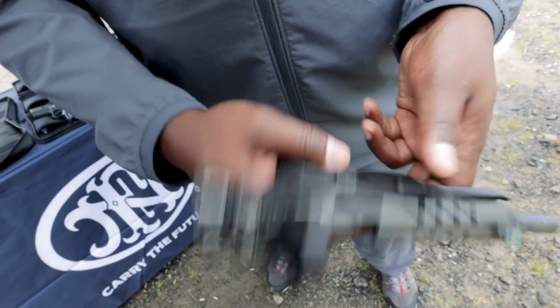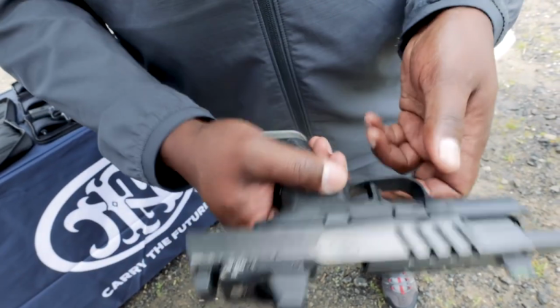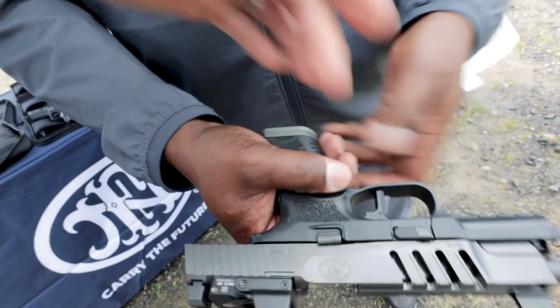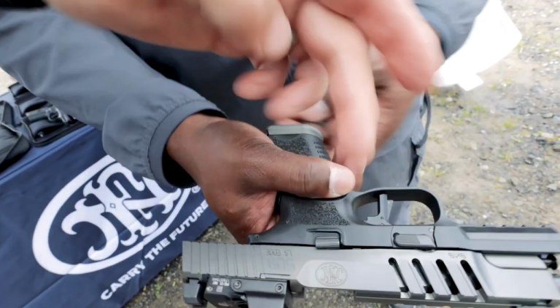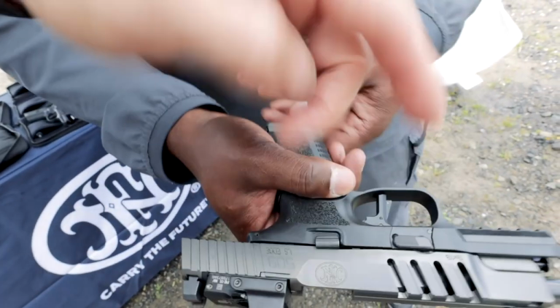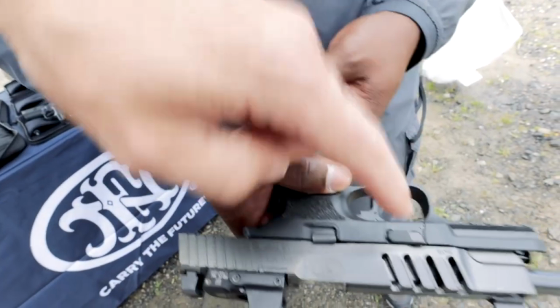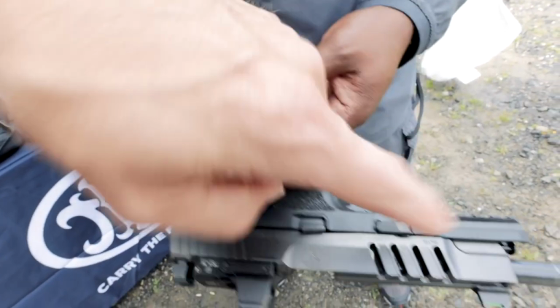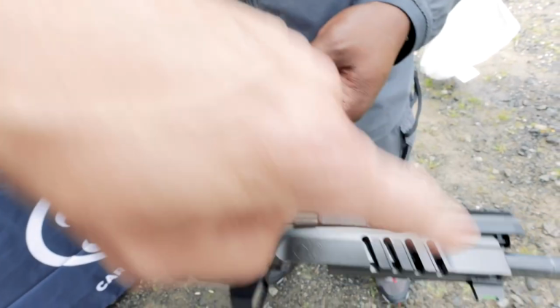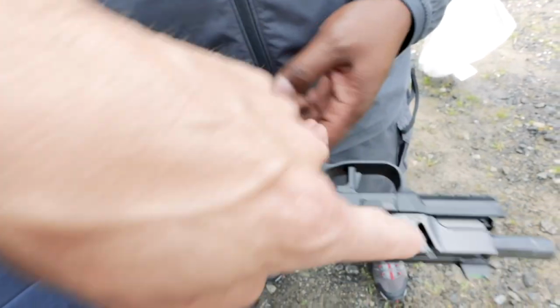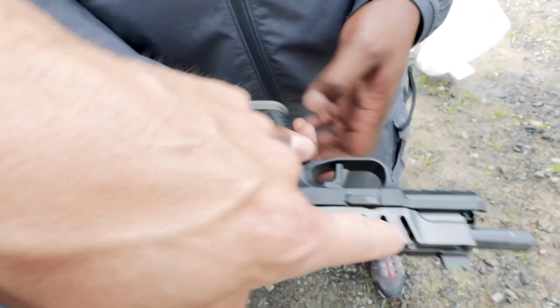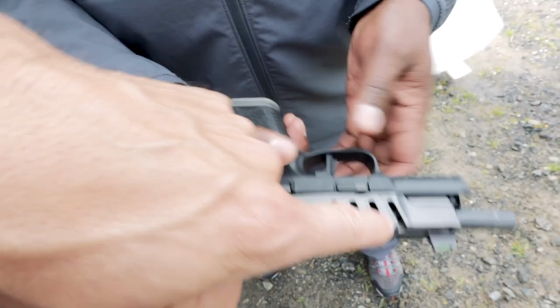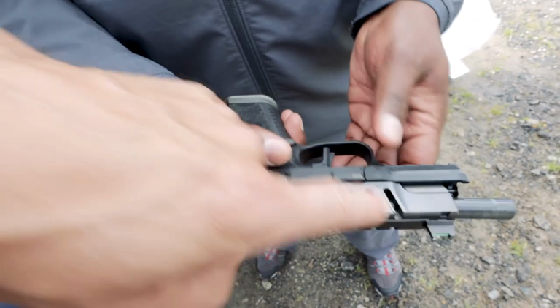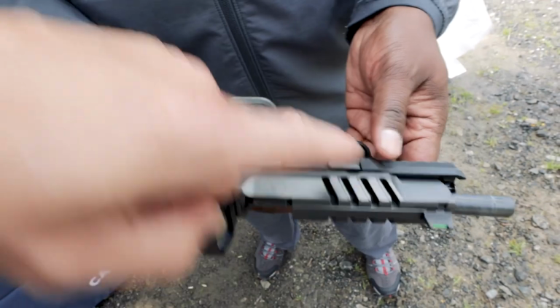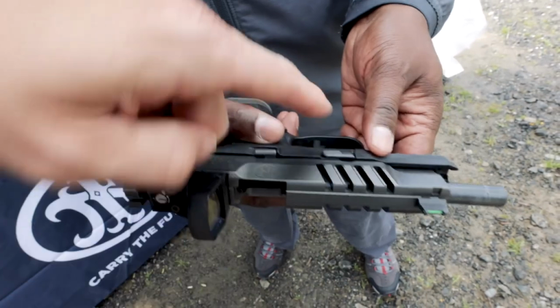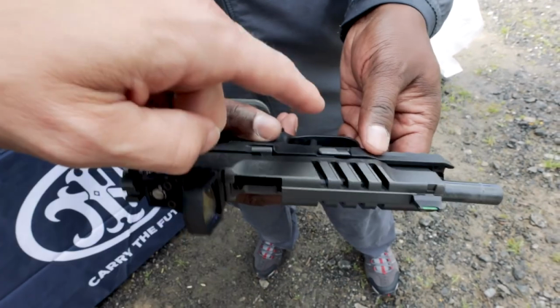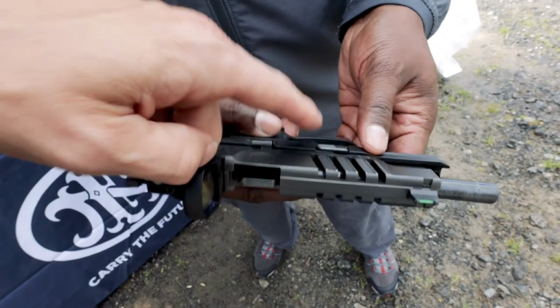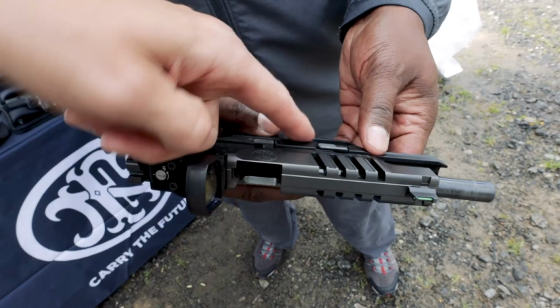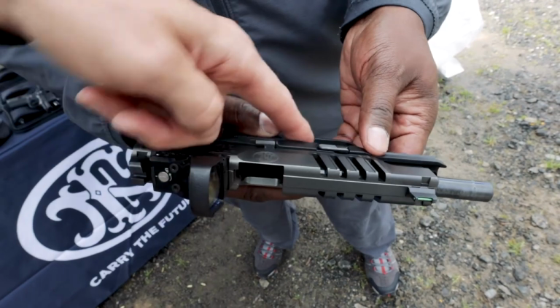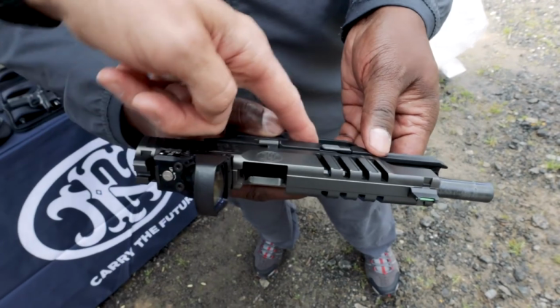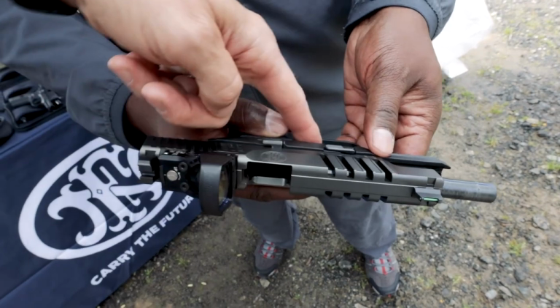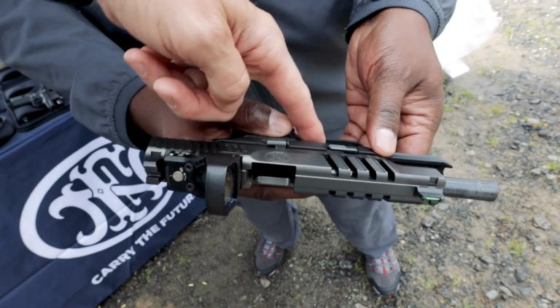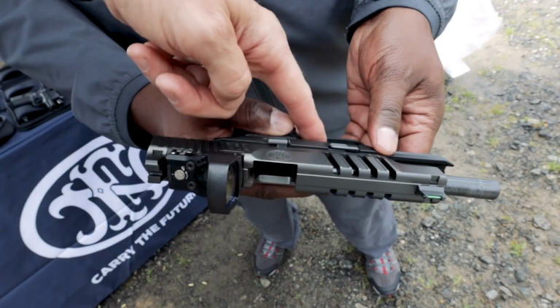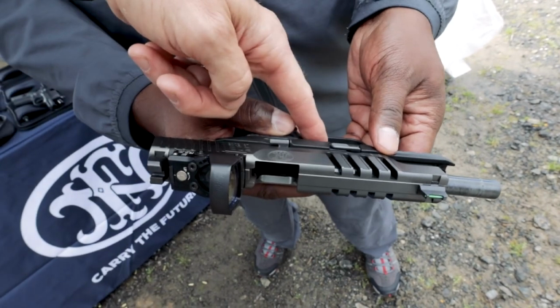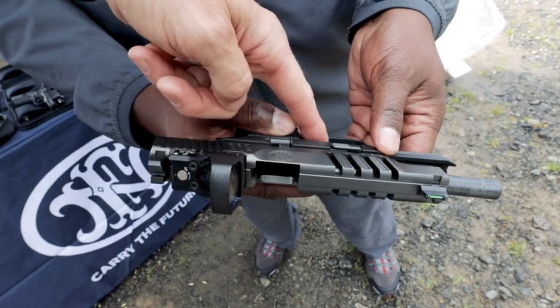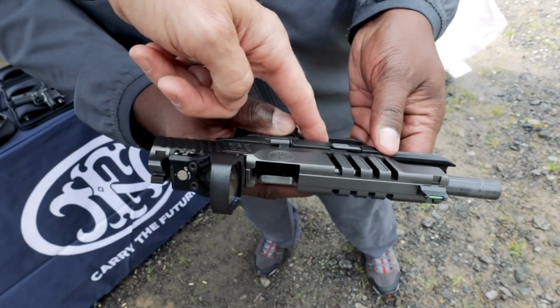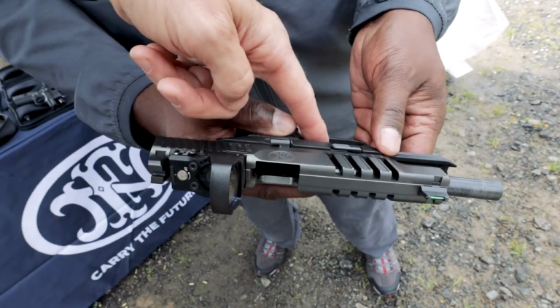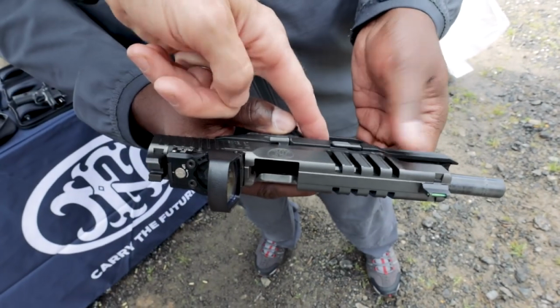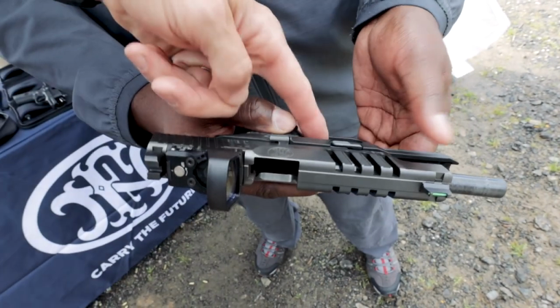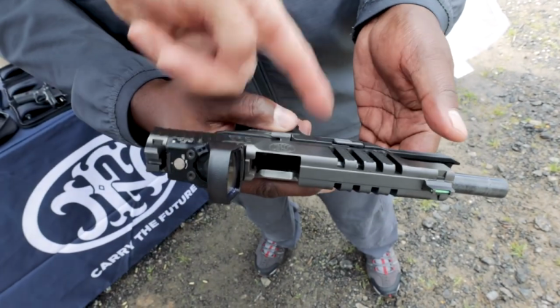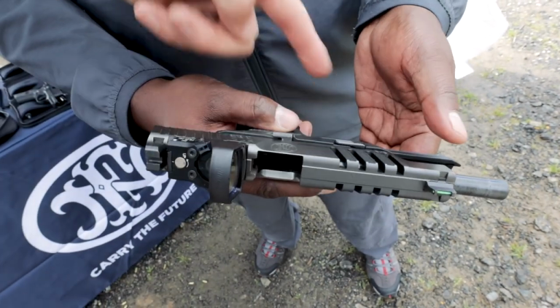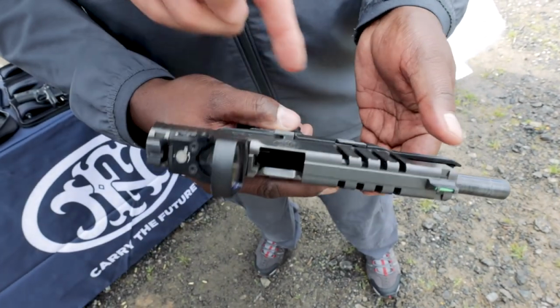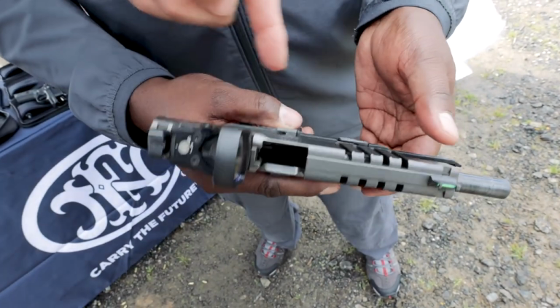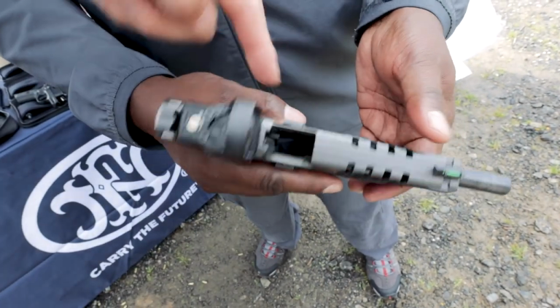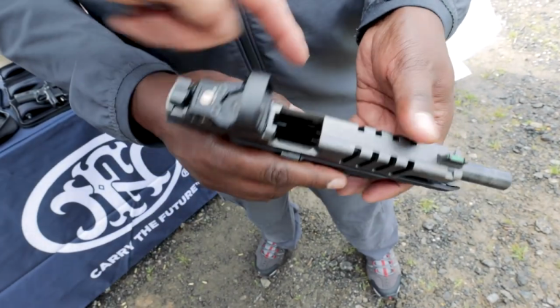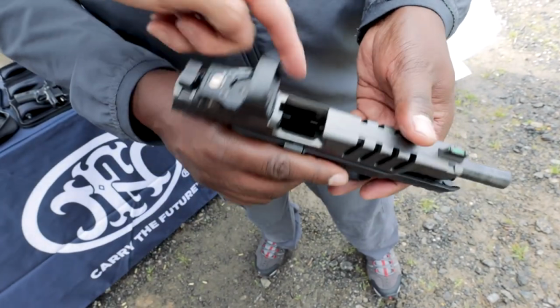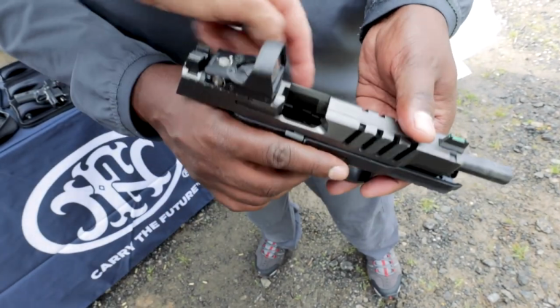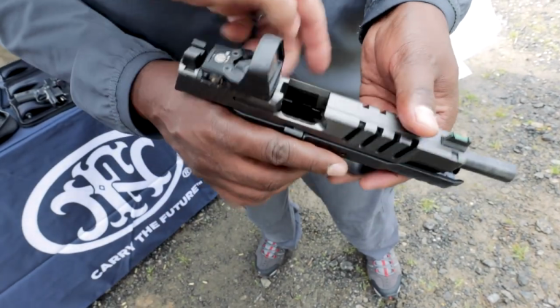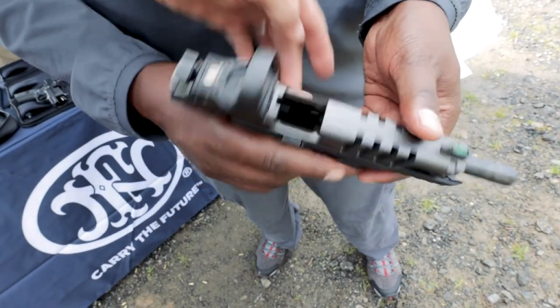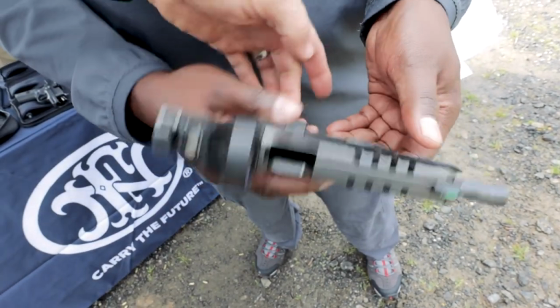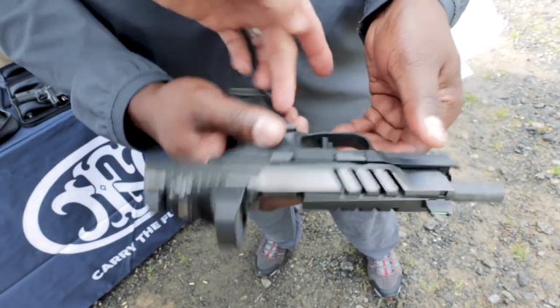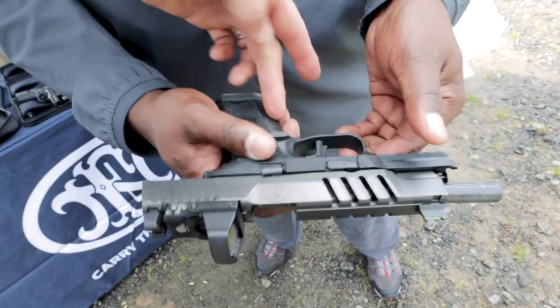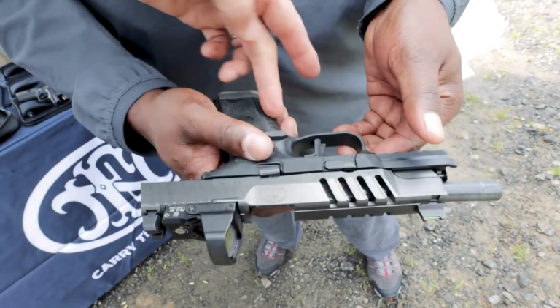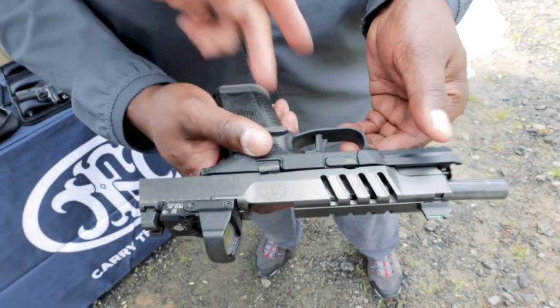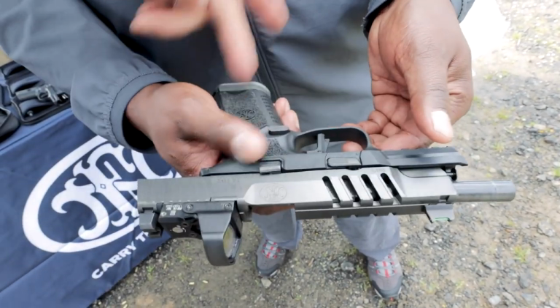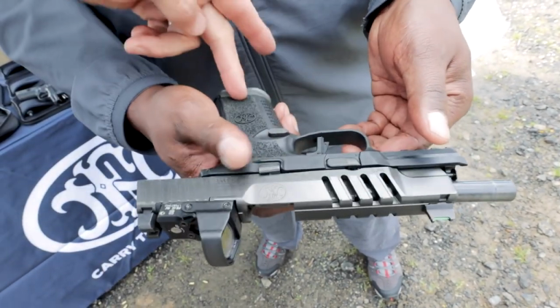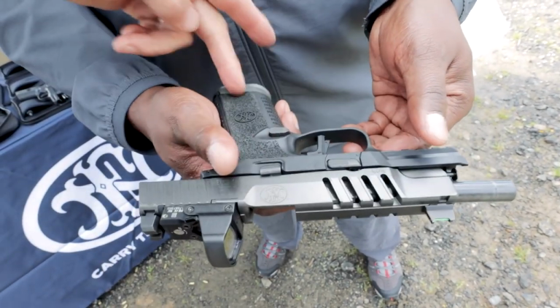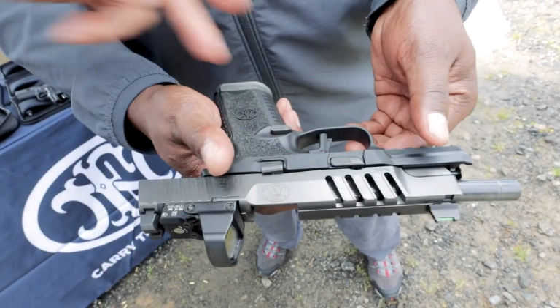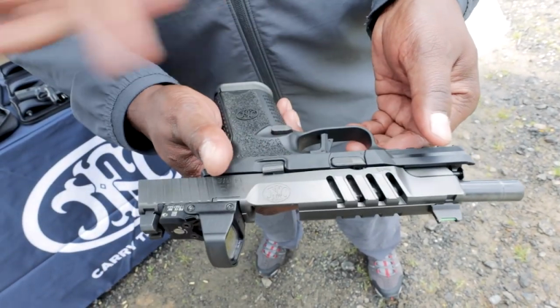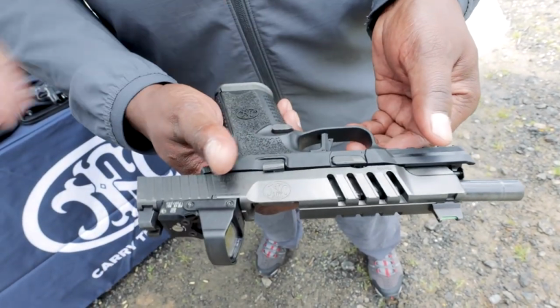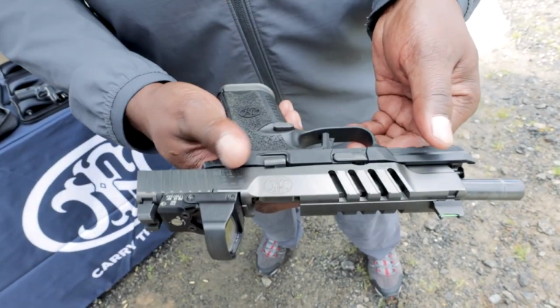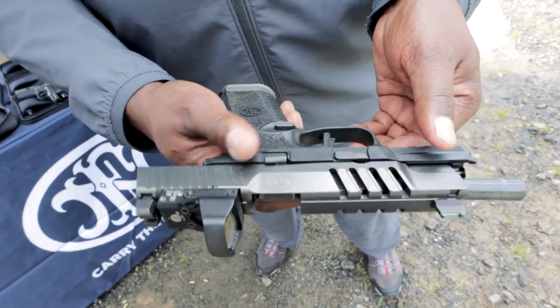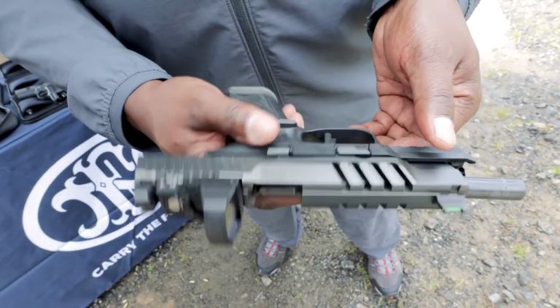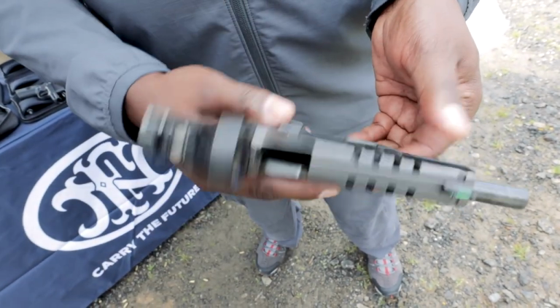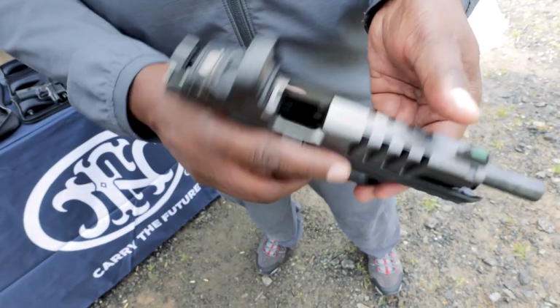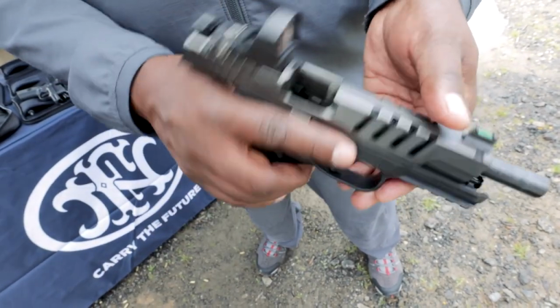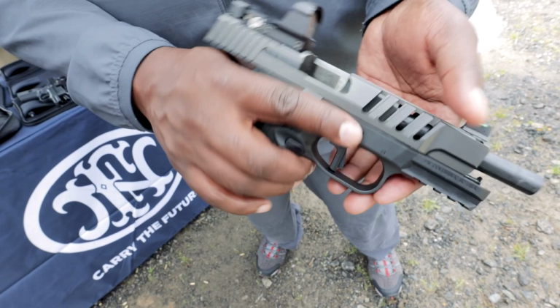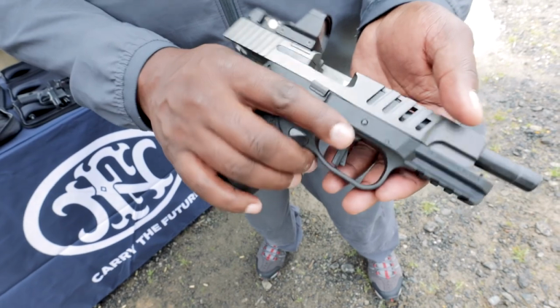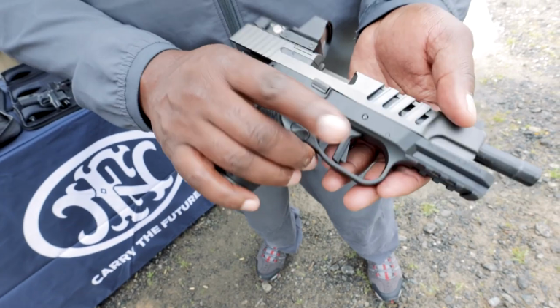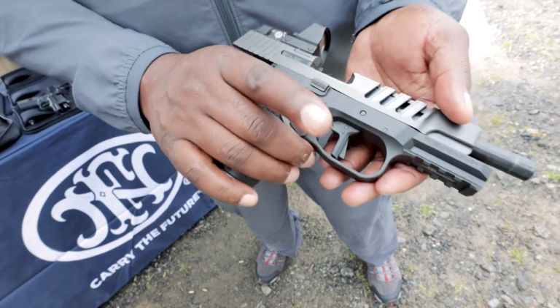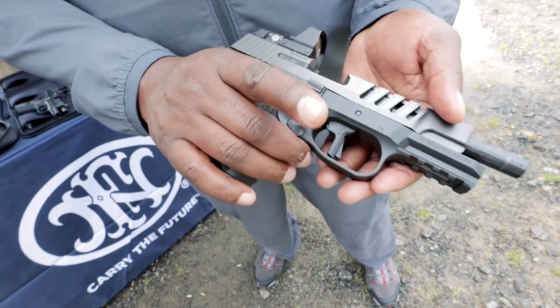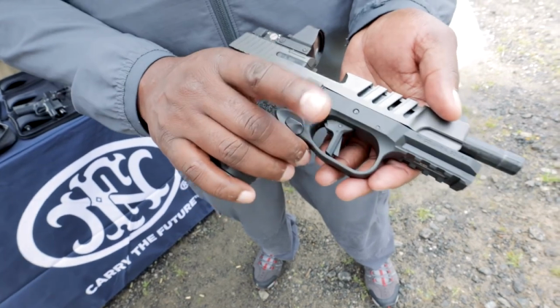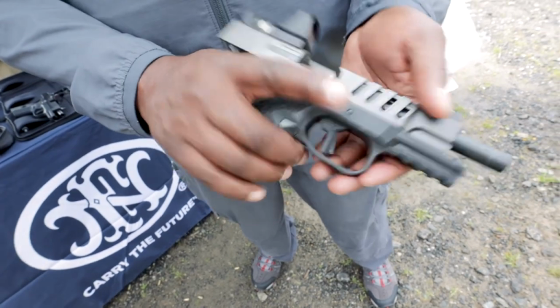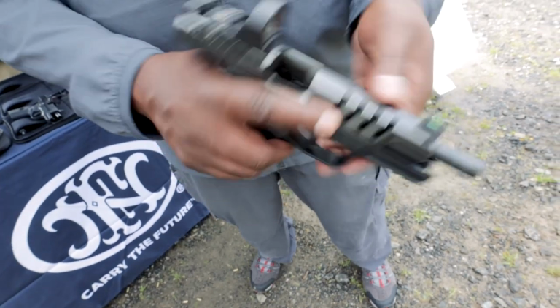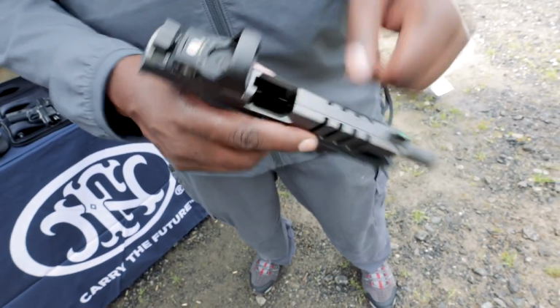So just remember the four pillars: slide lightening, trigger breaks at 90, grip texture, and magwell.